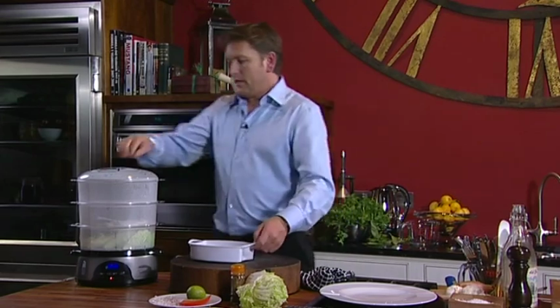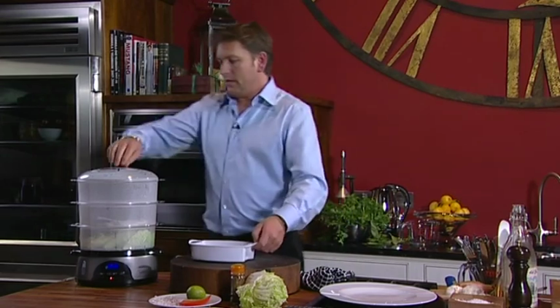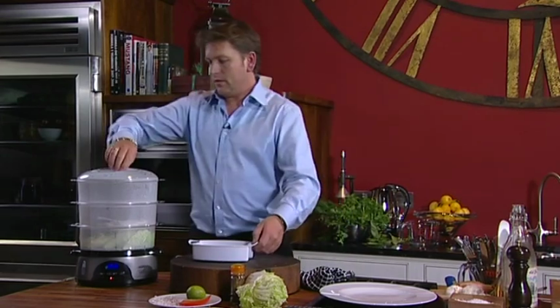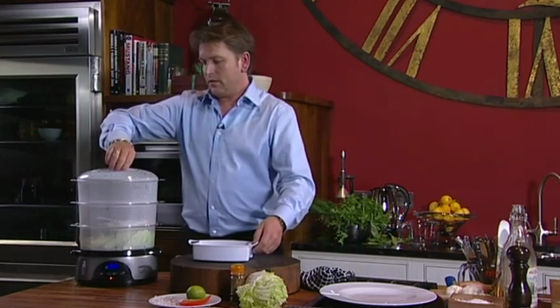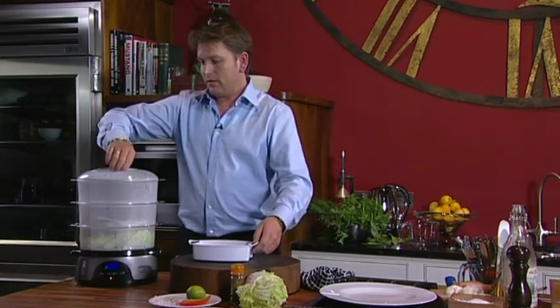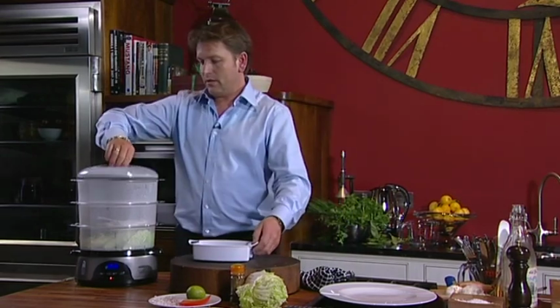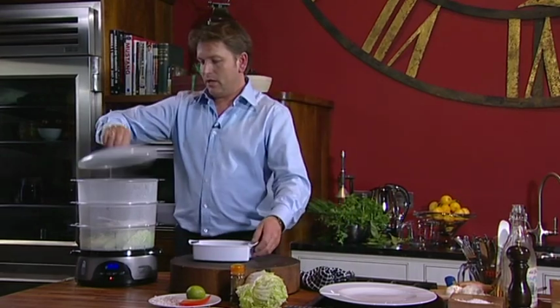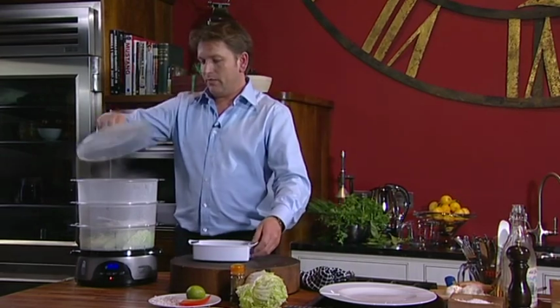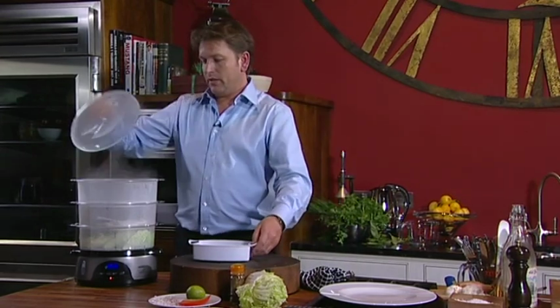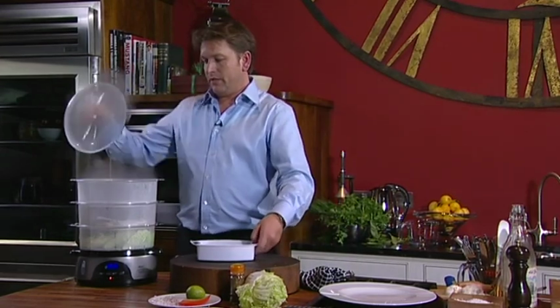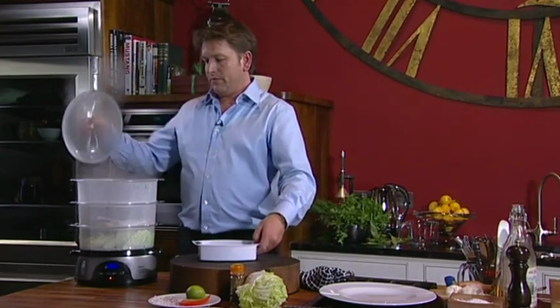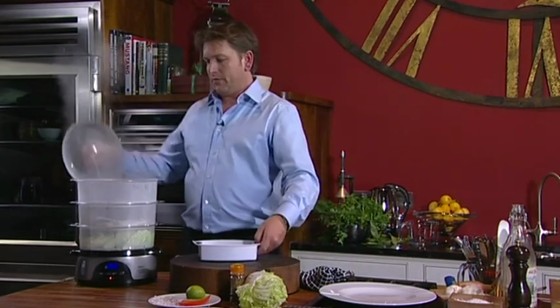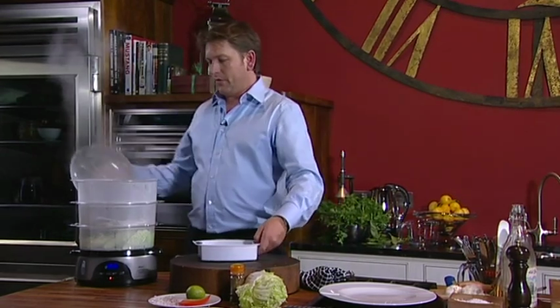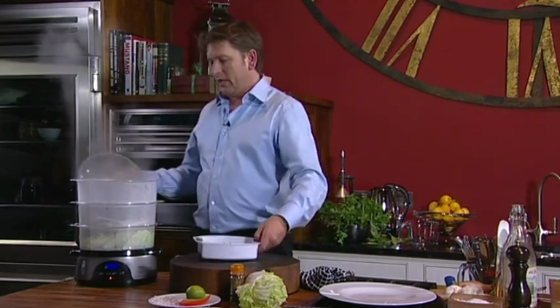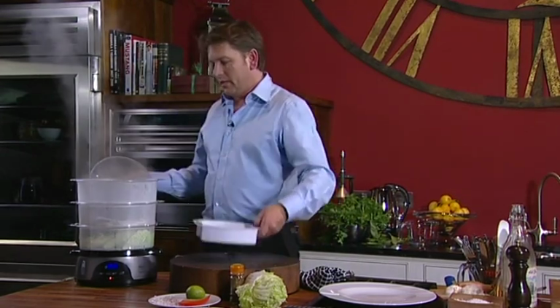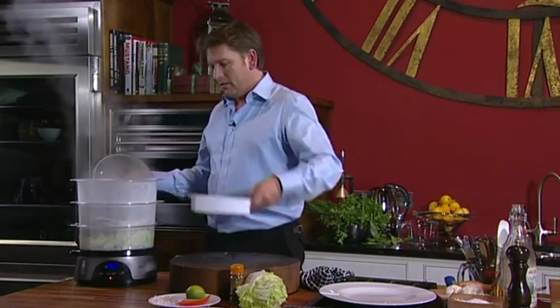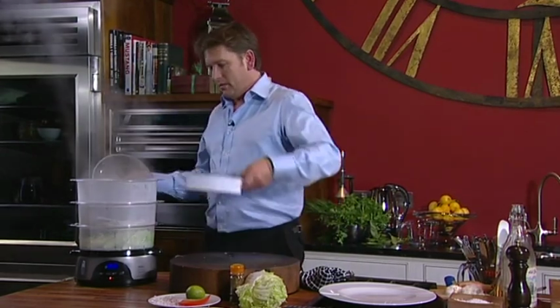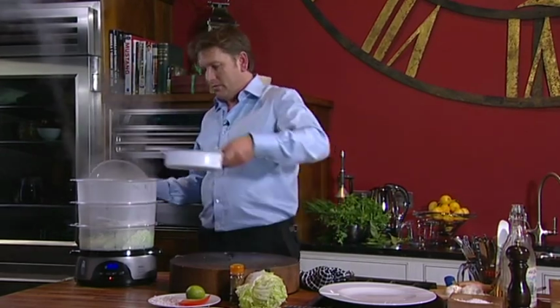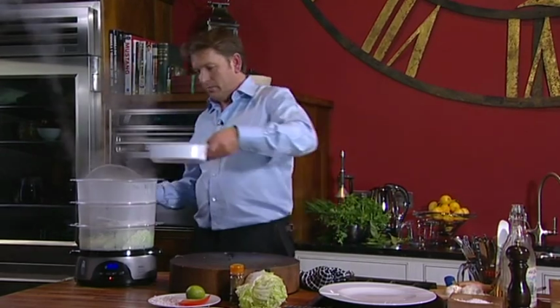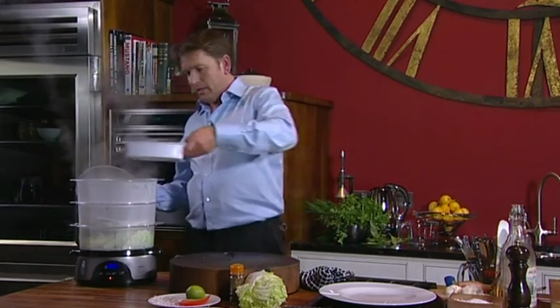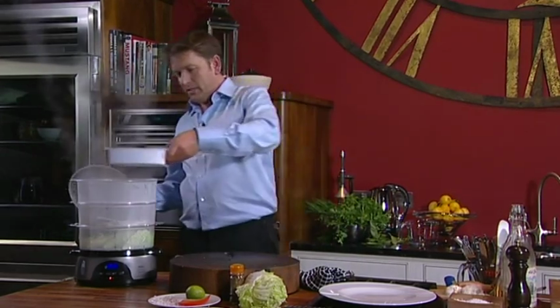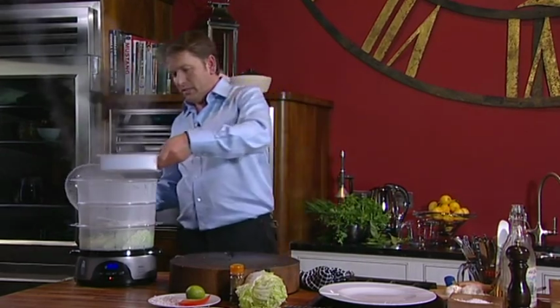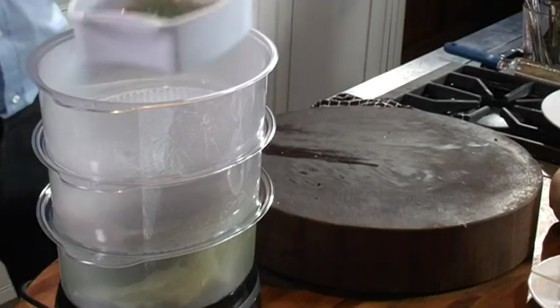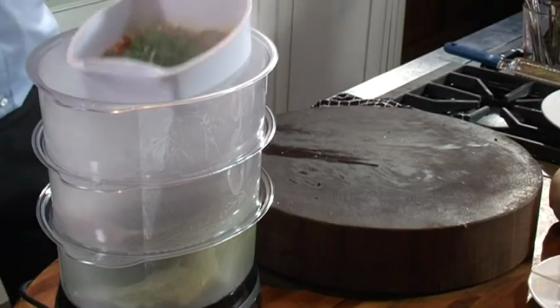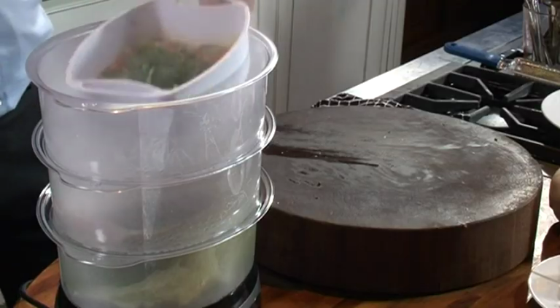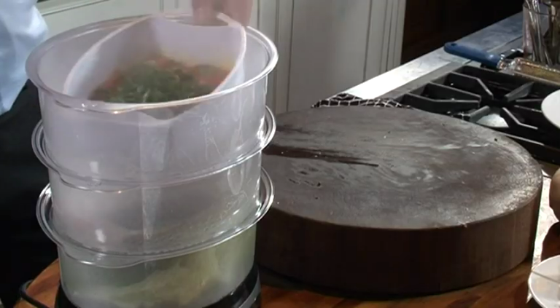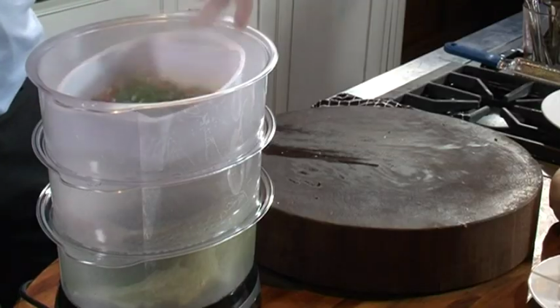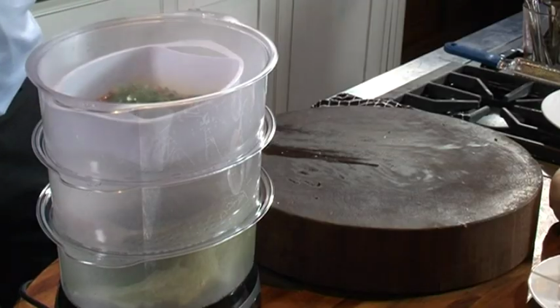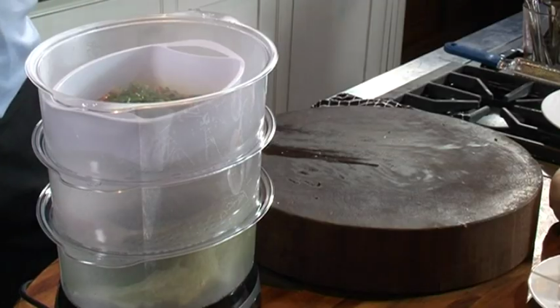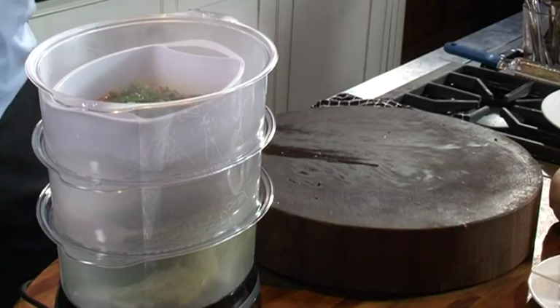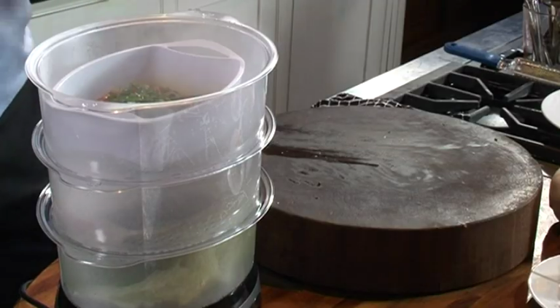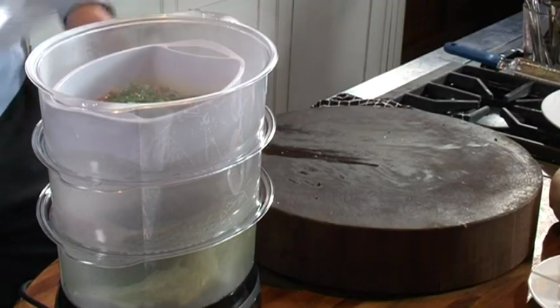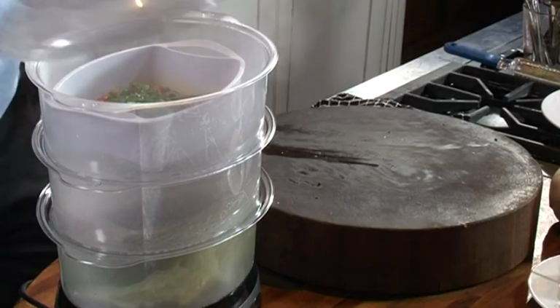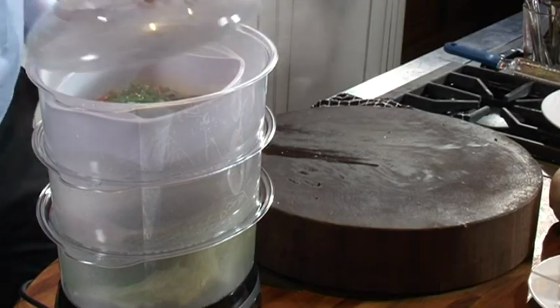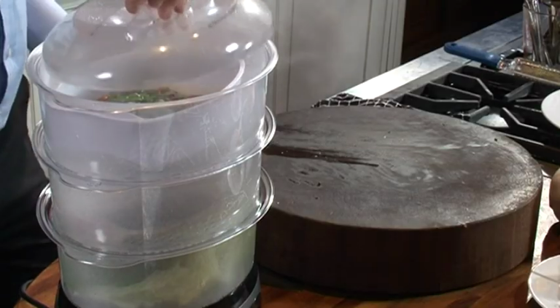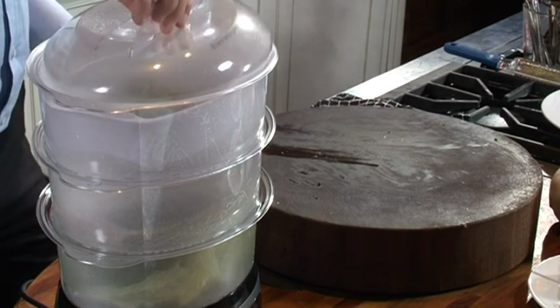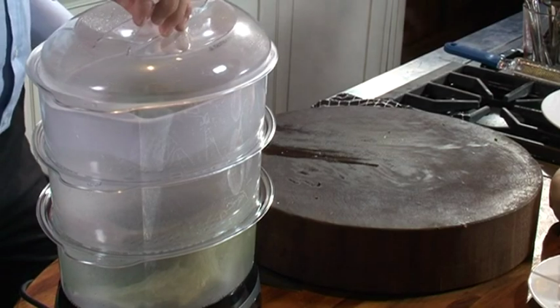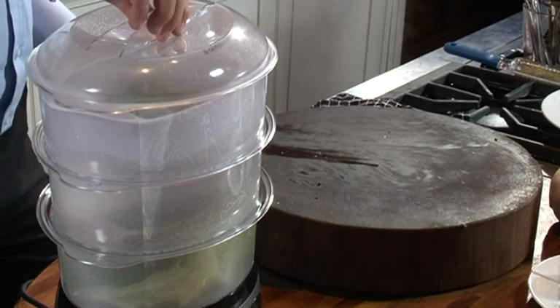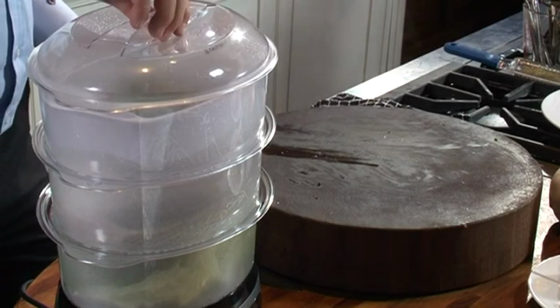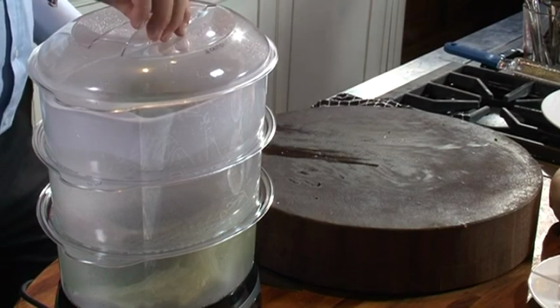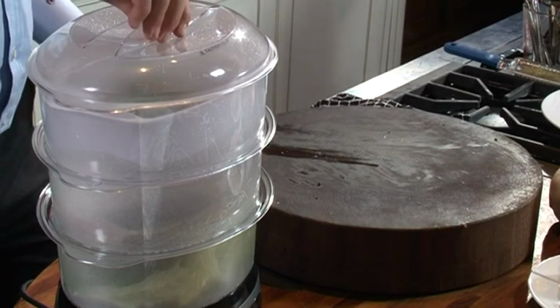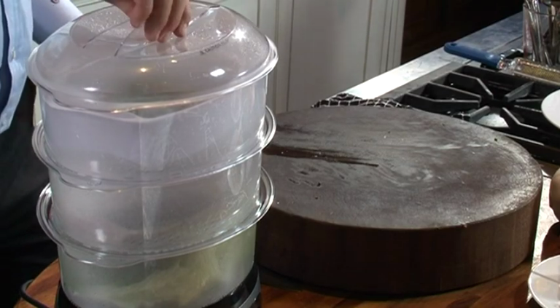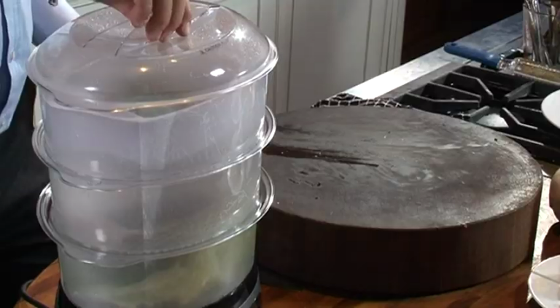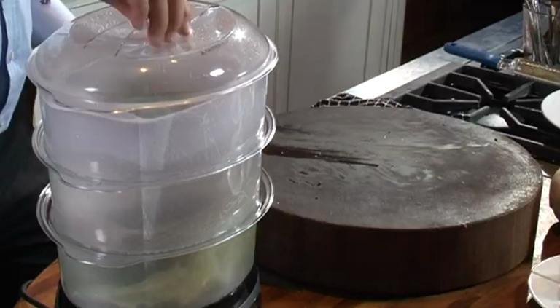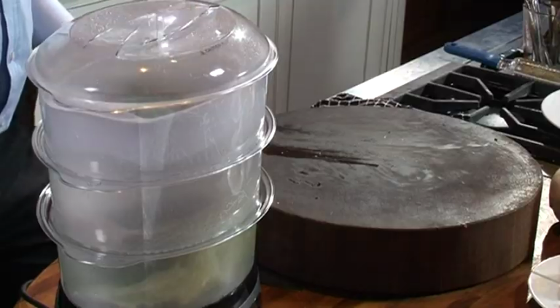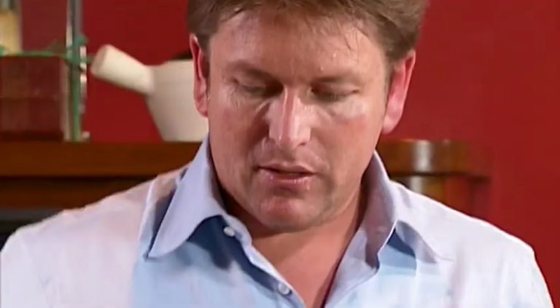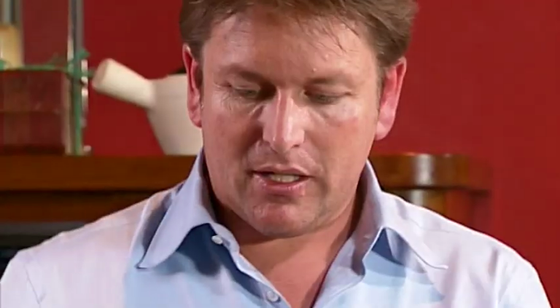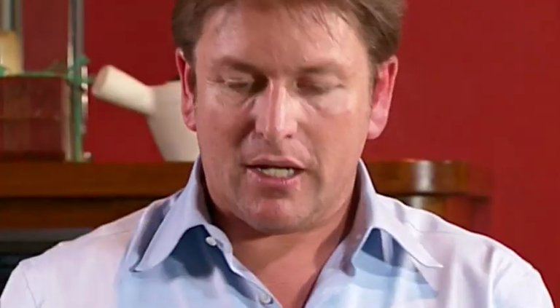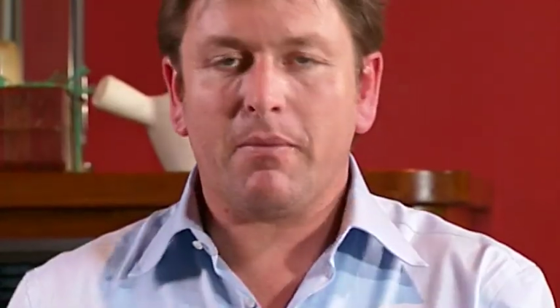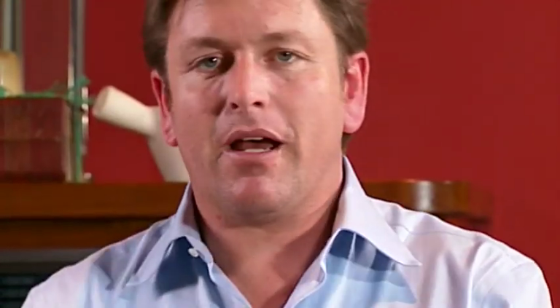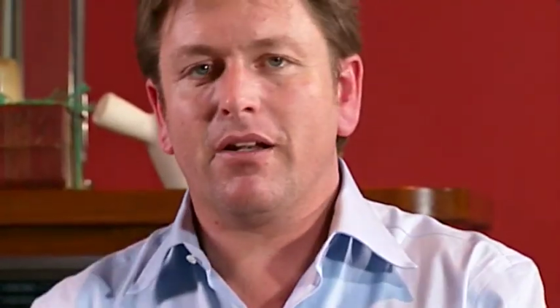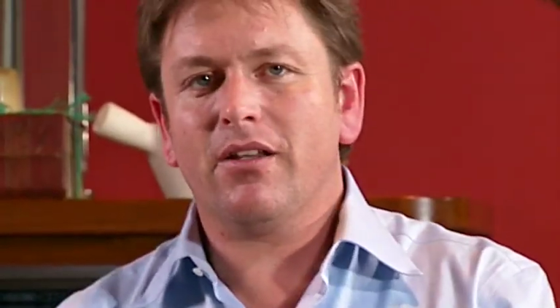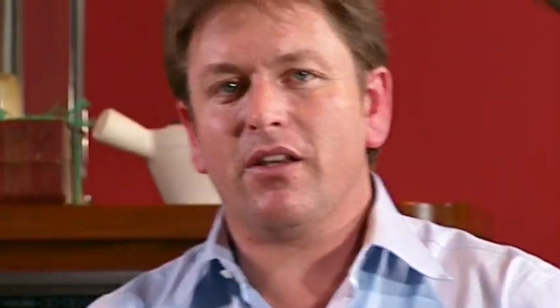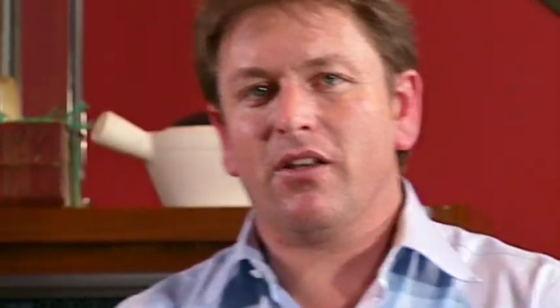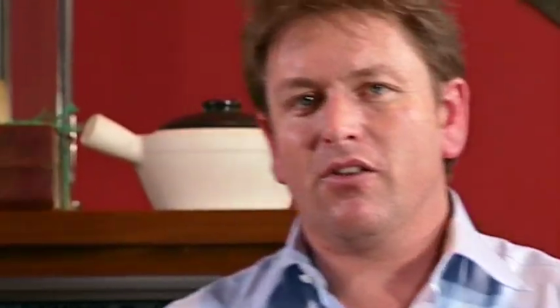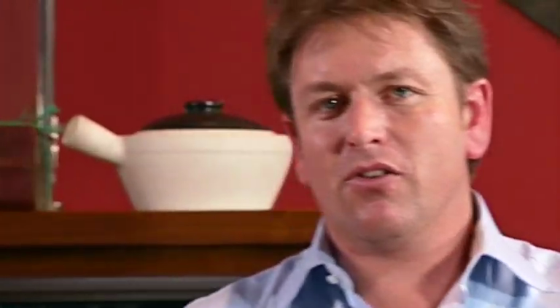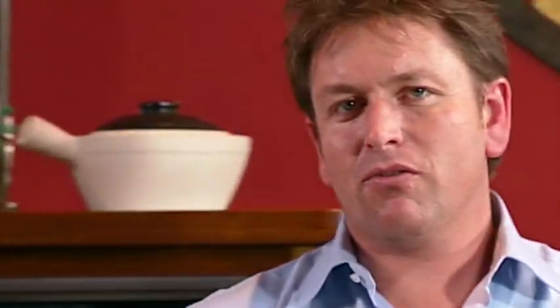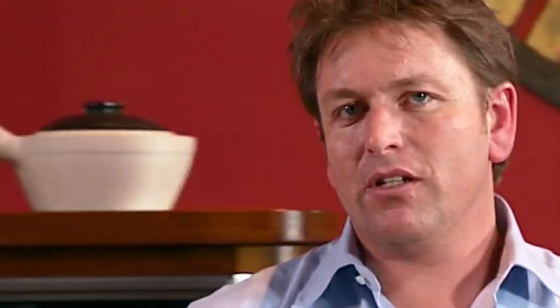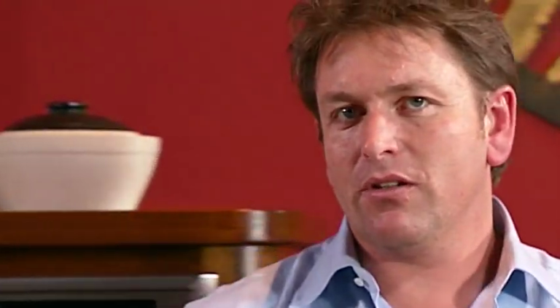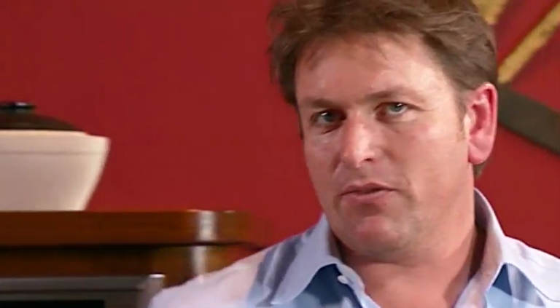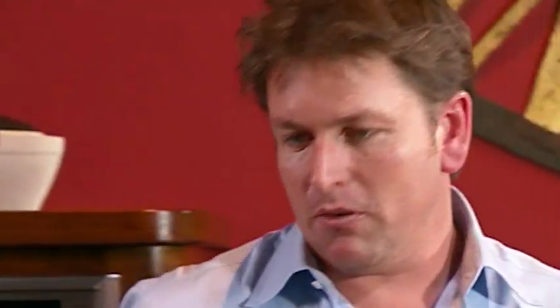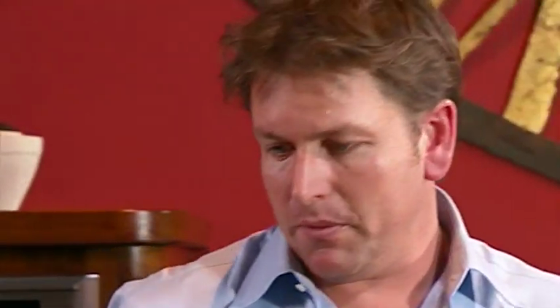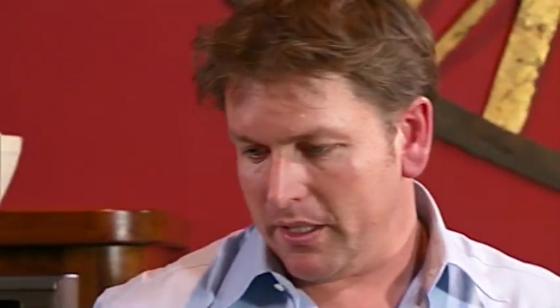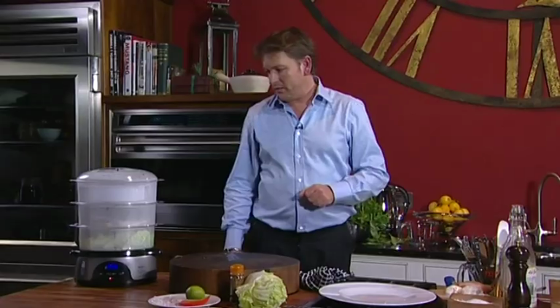Carefully lift off the lid and place the sauce in — we can just warm this up. This will take about another three to four minutes.